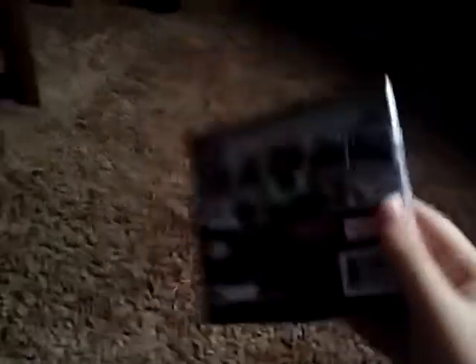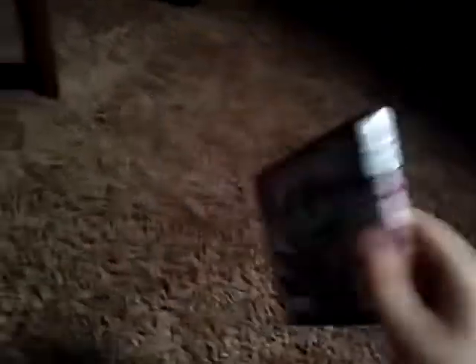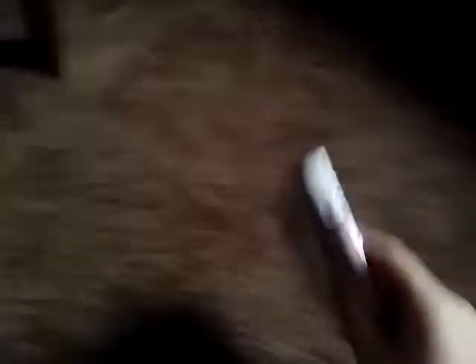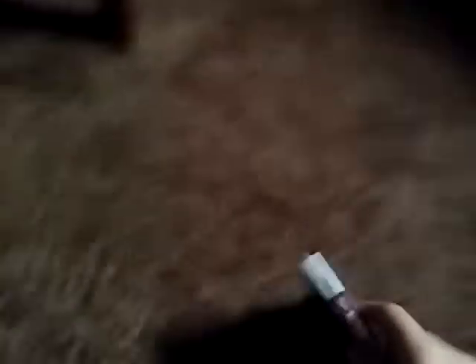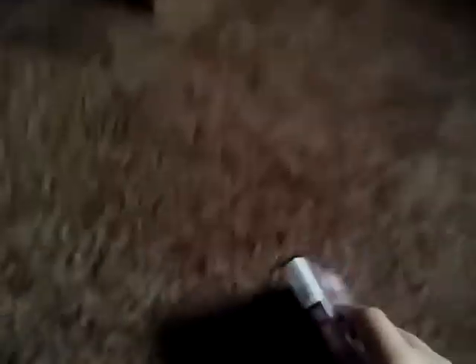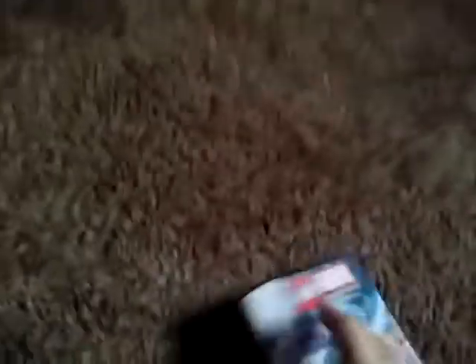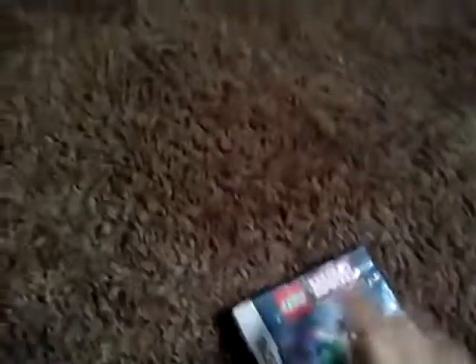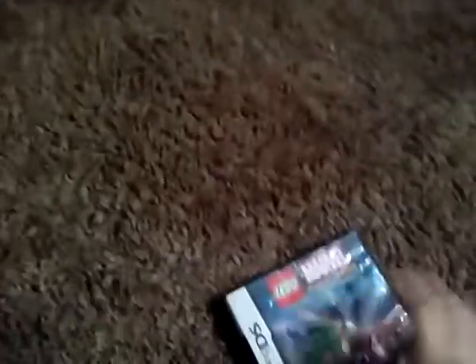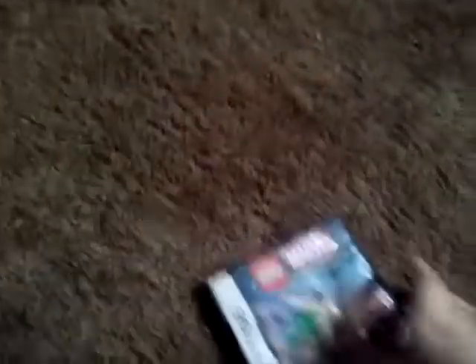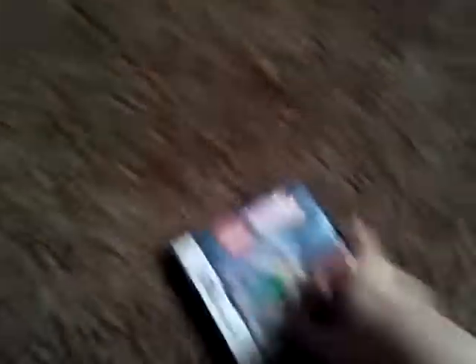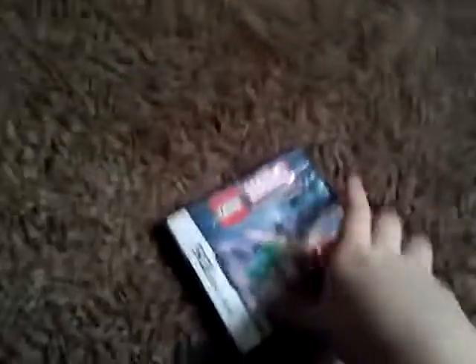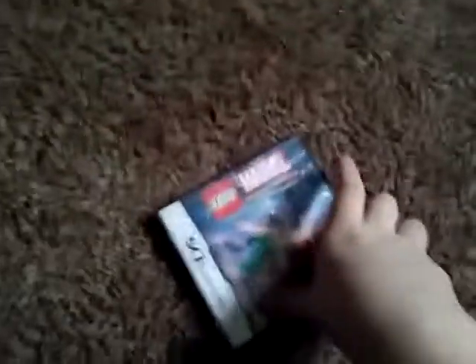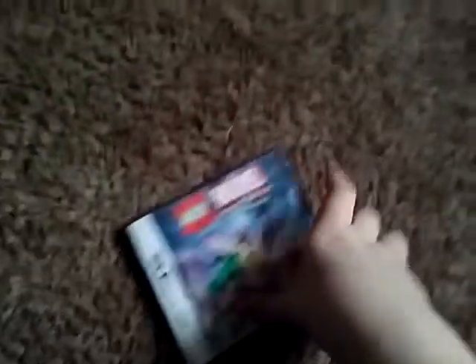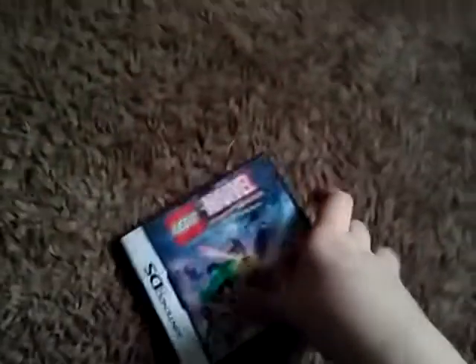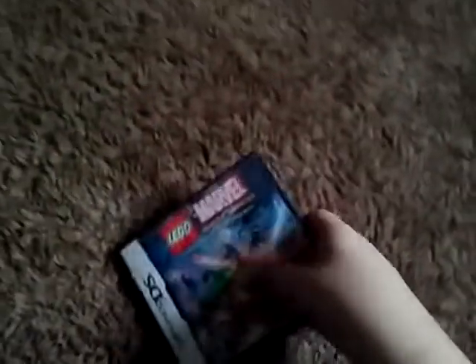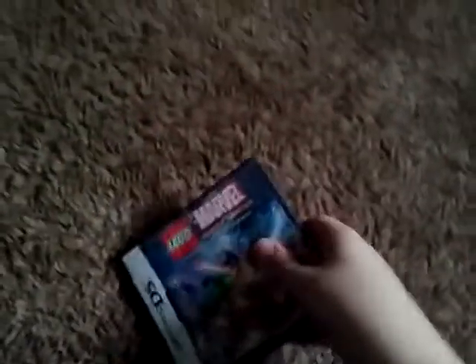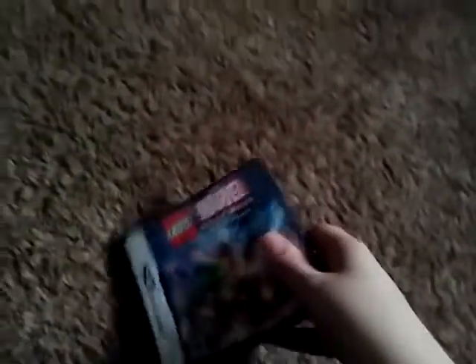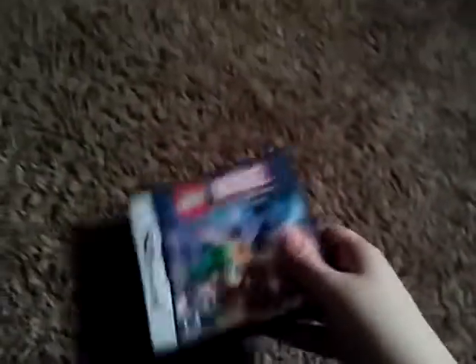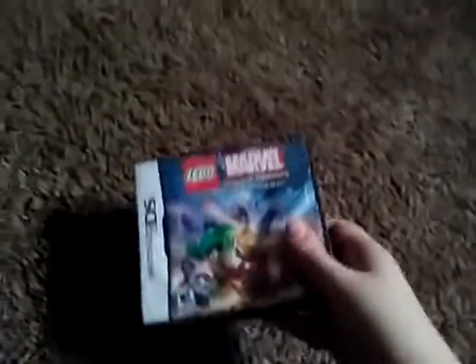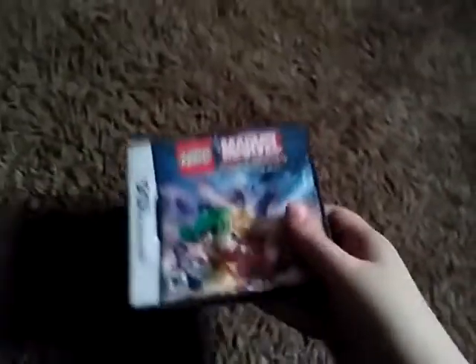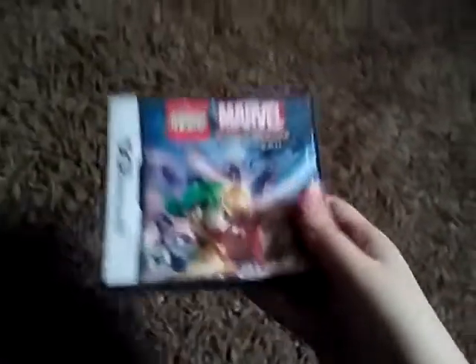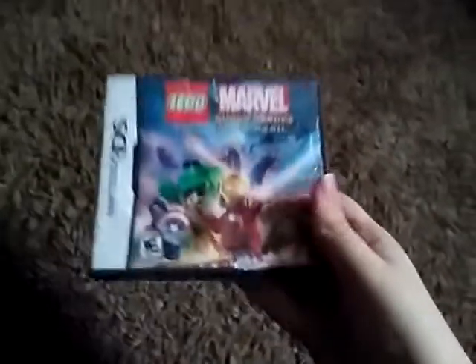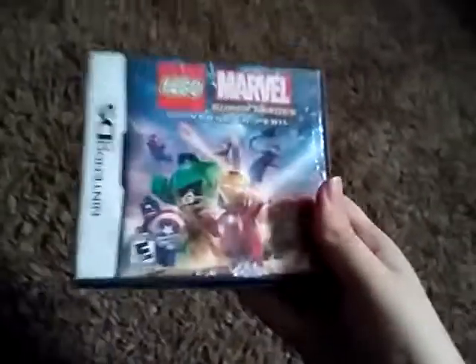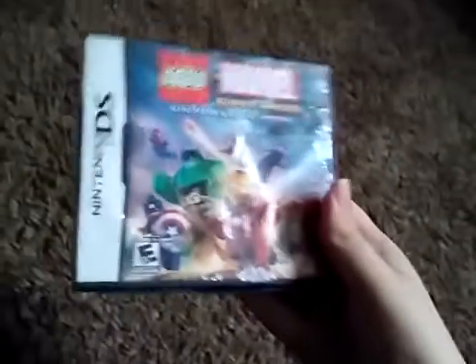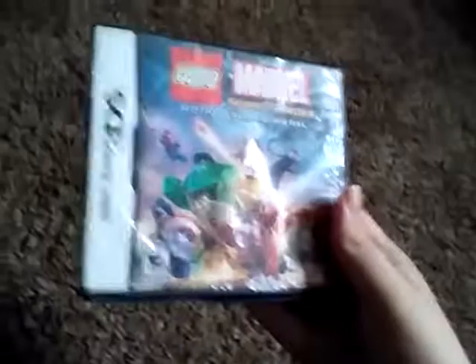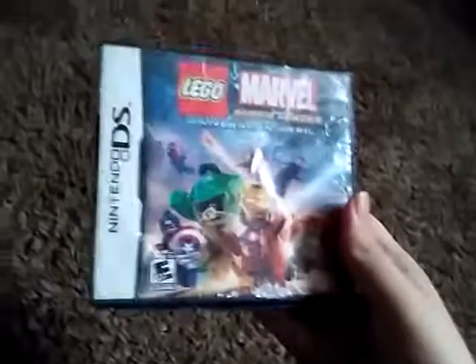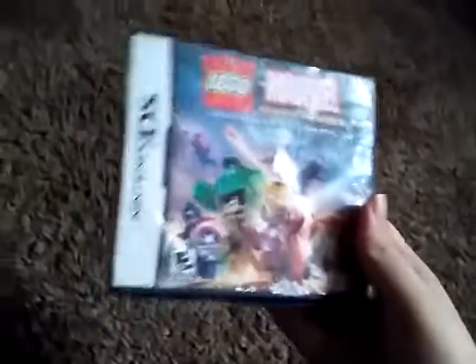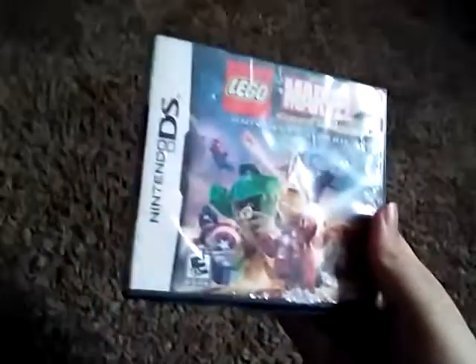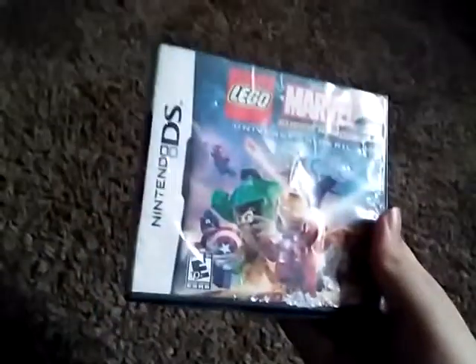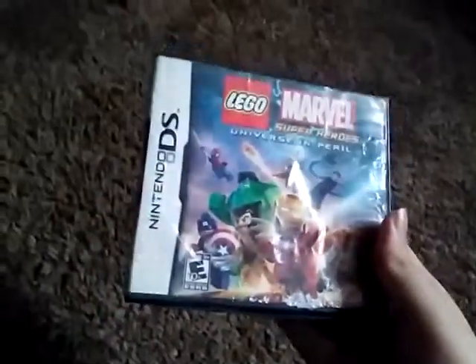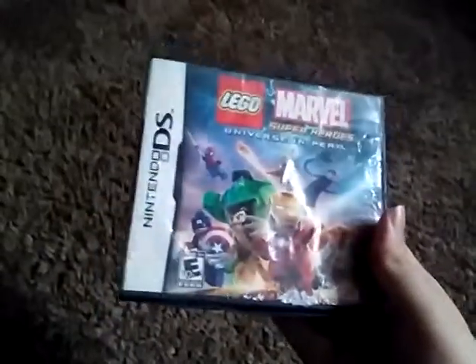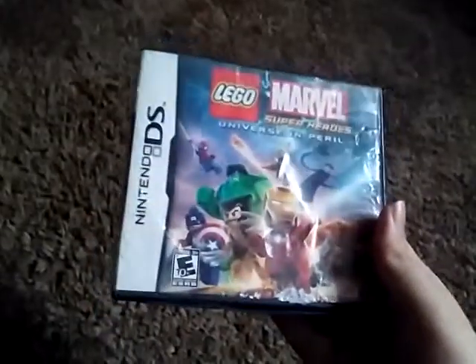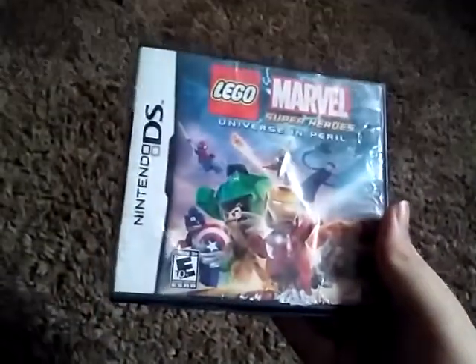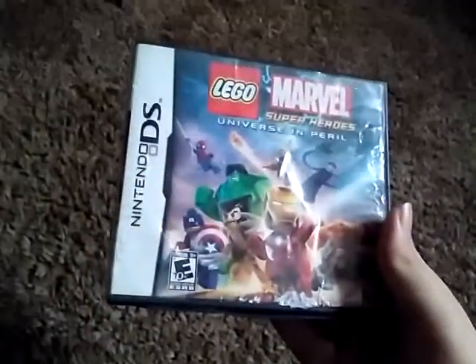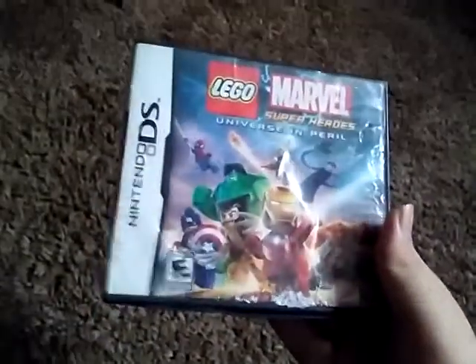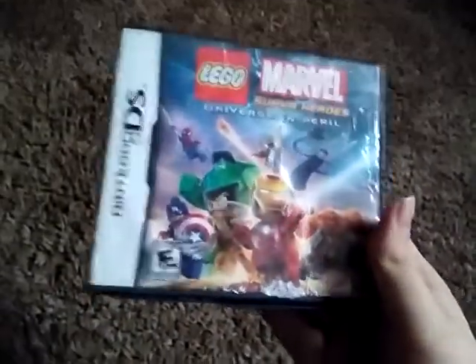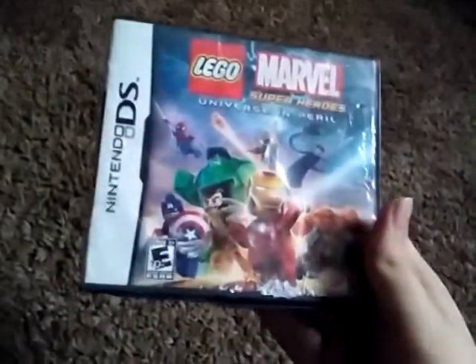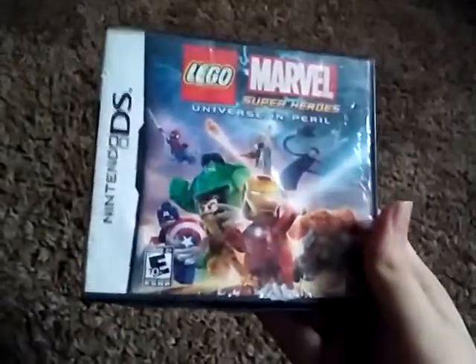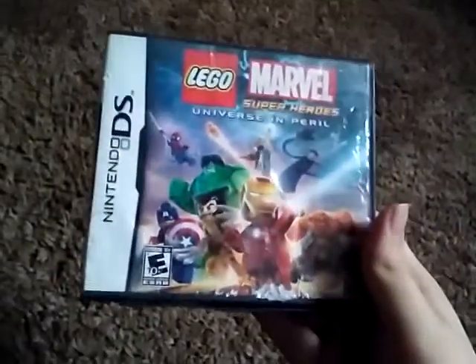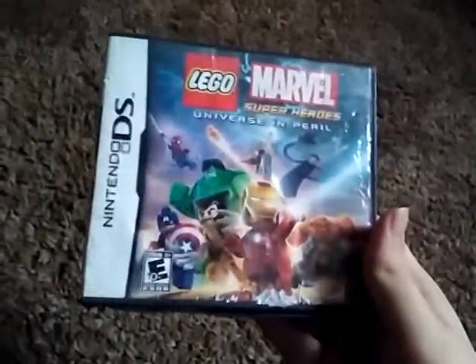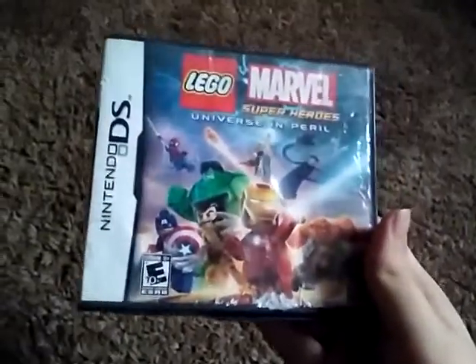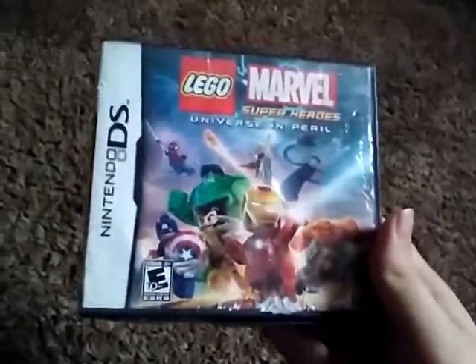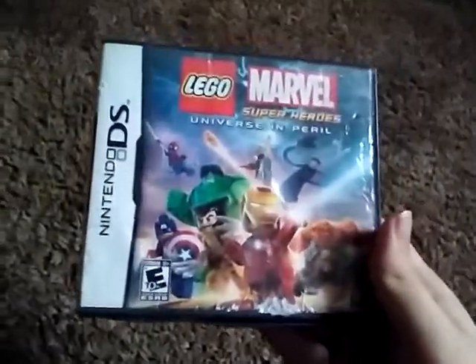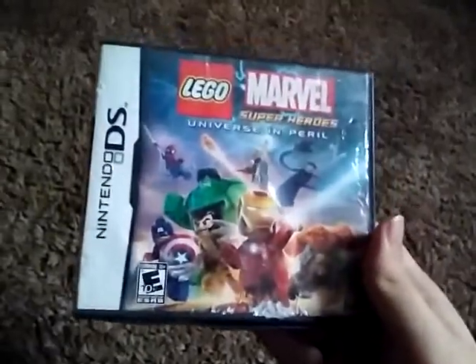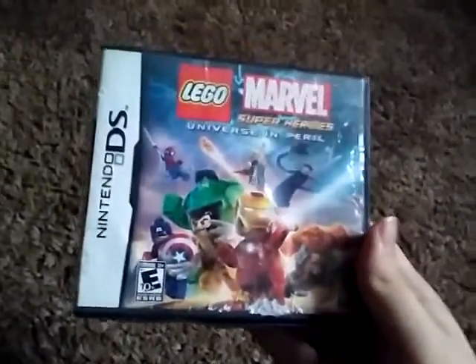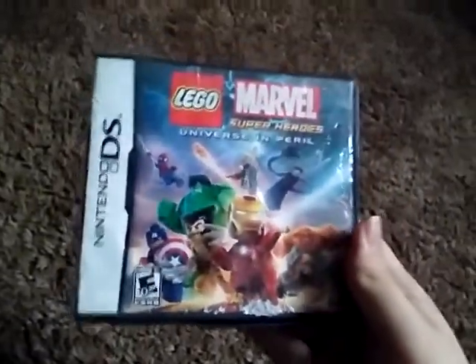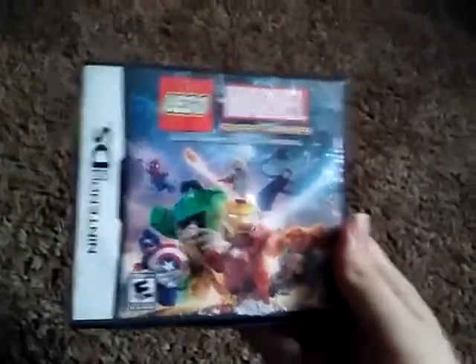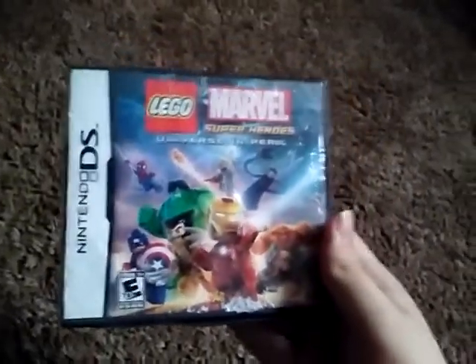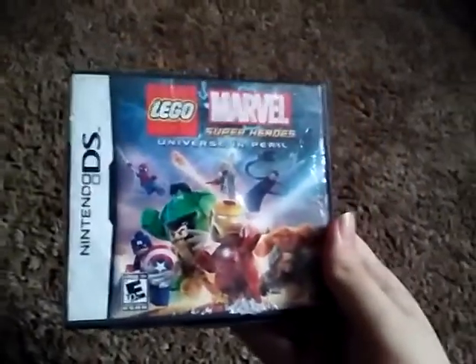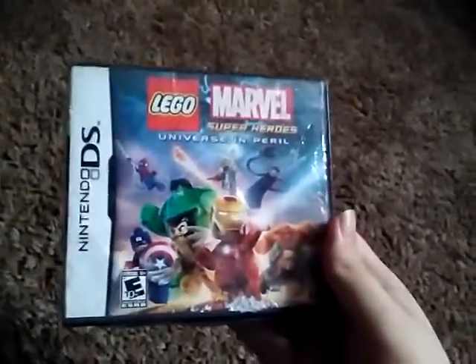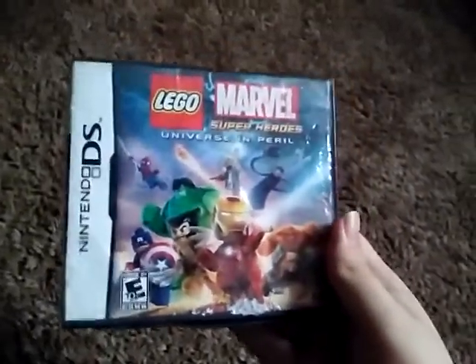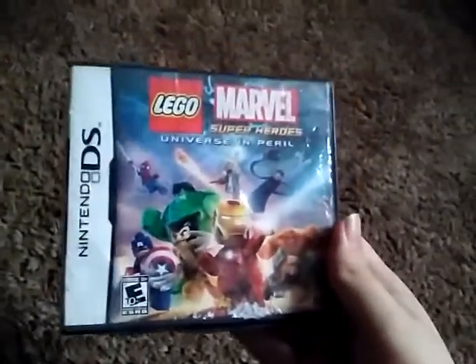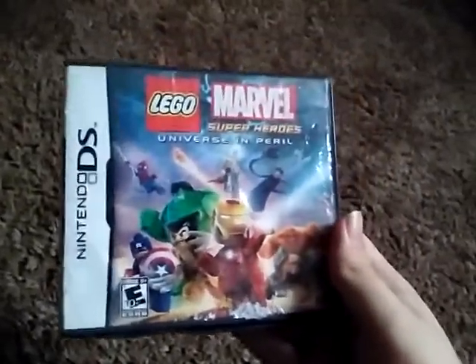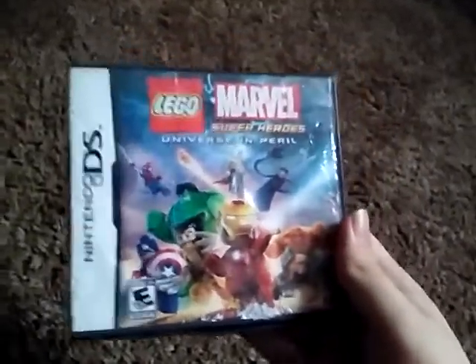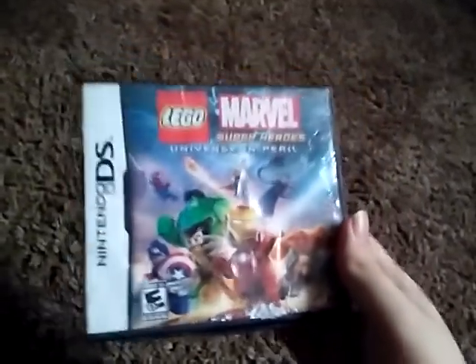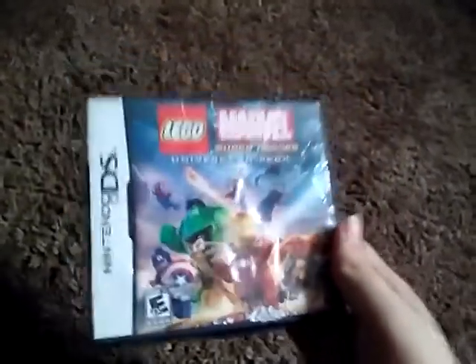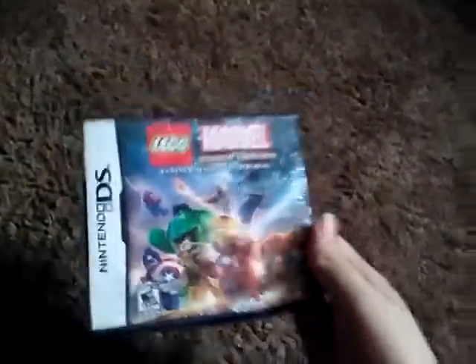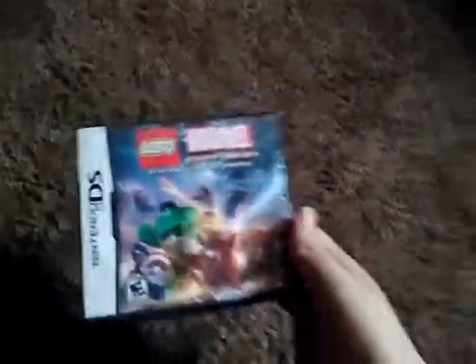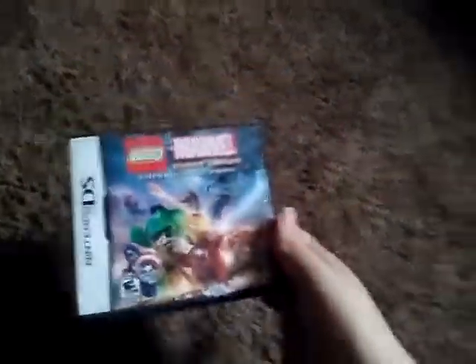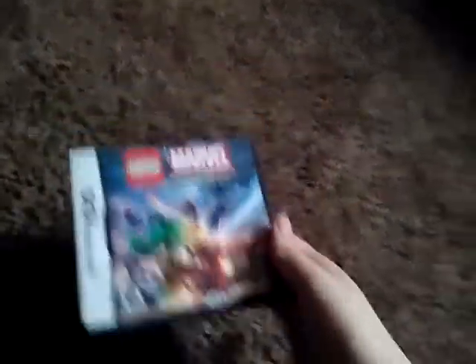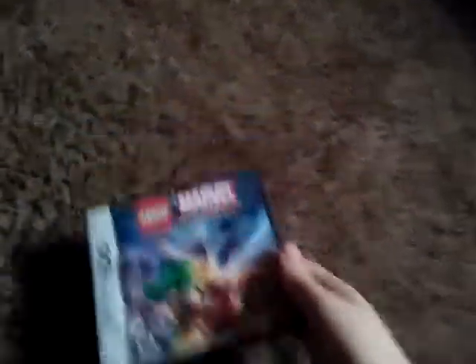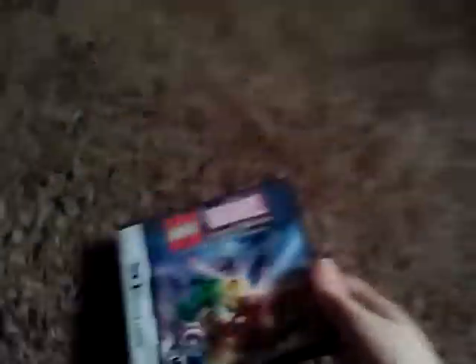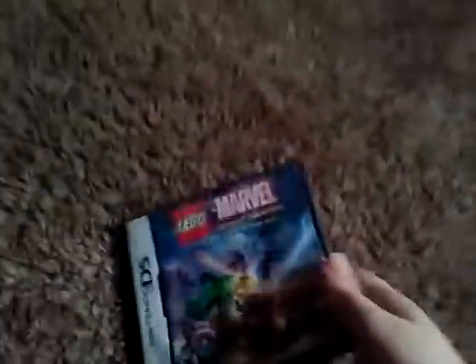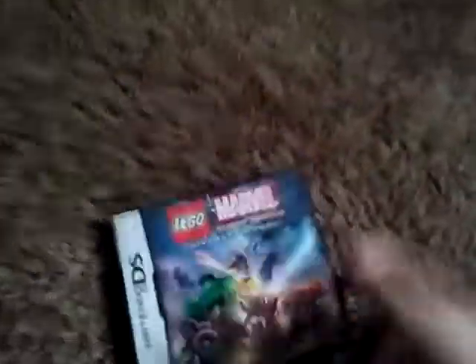See you guys in the next video. If I get the Switch version, I'll unbox it for you.